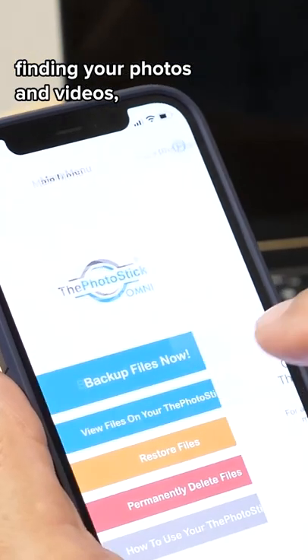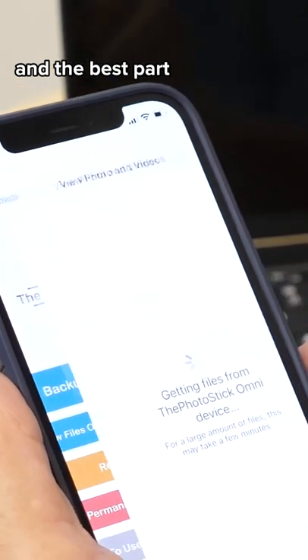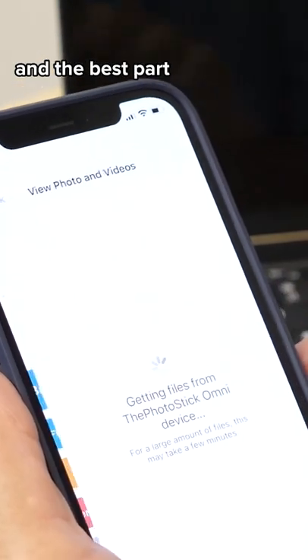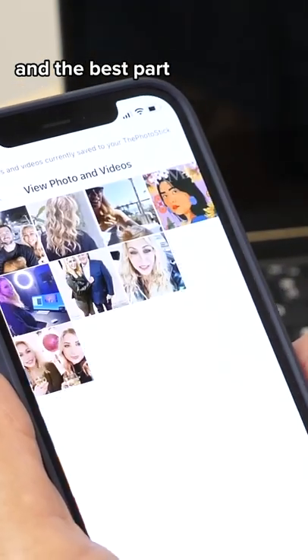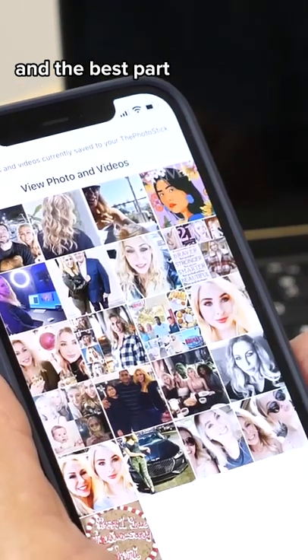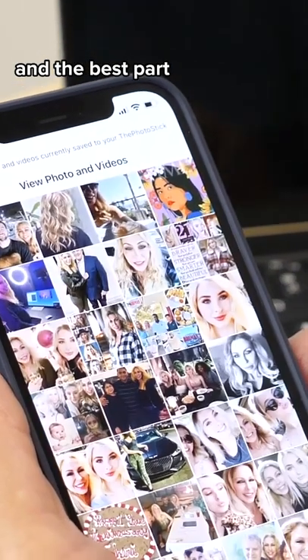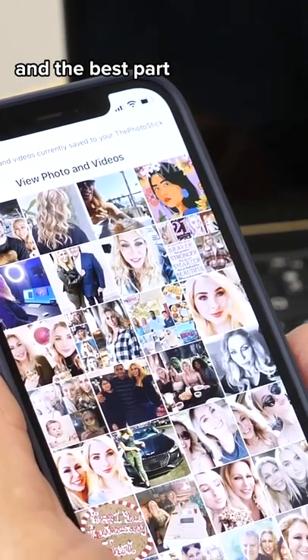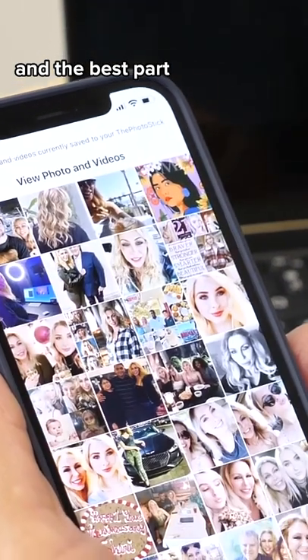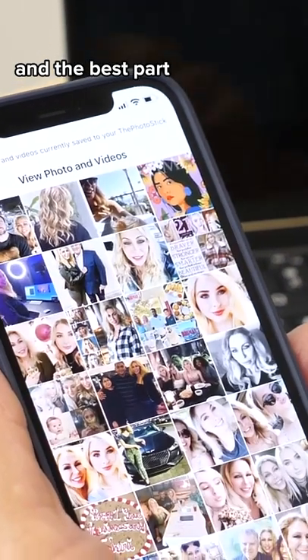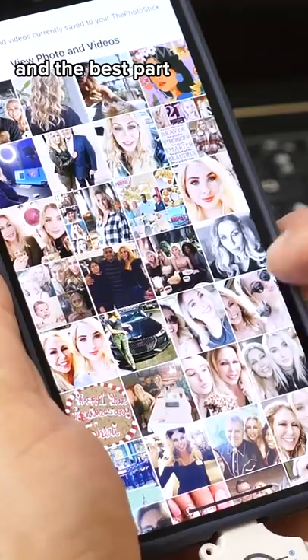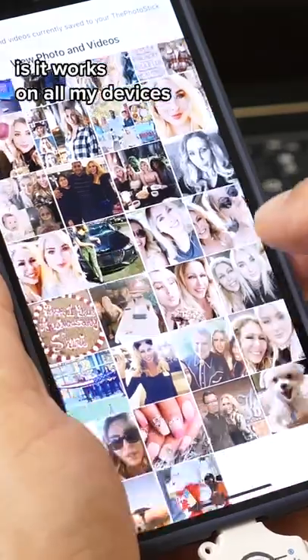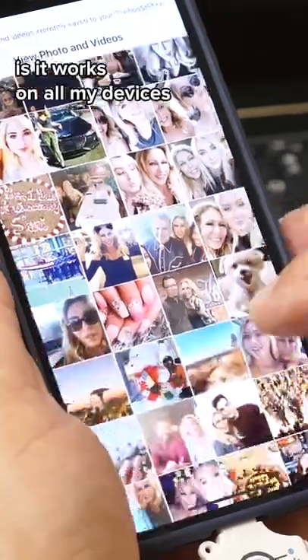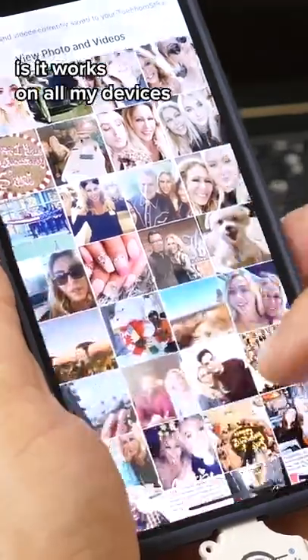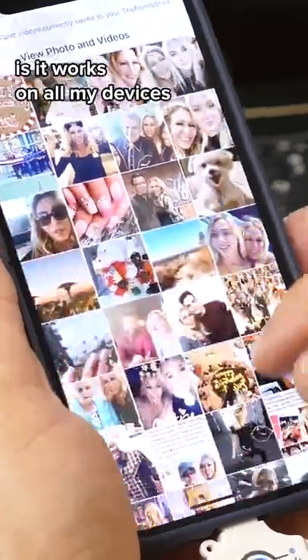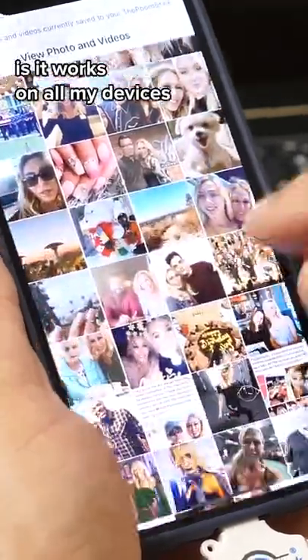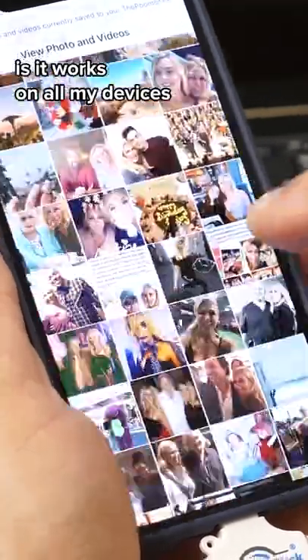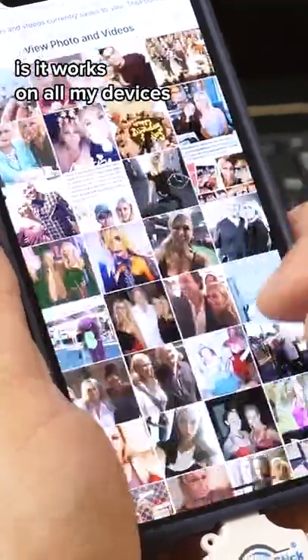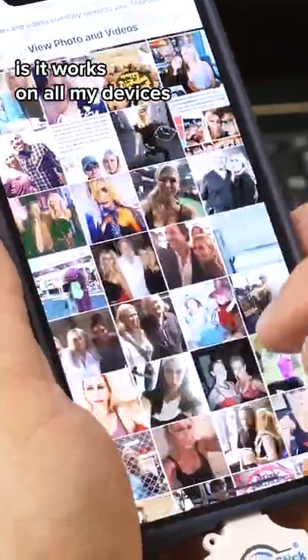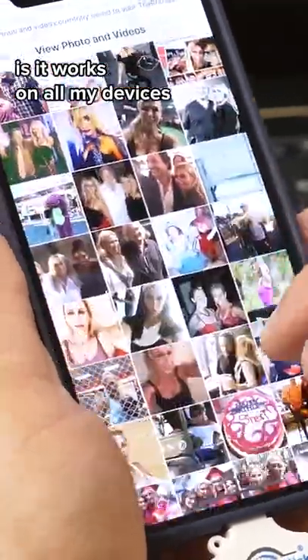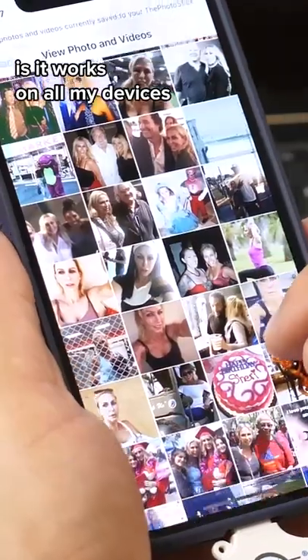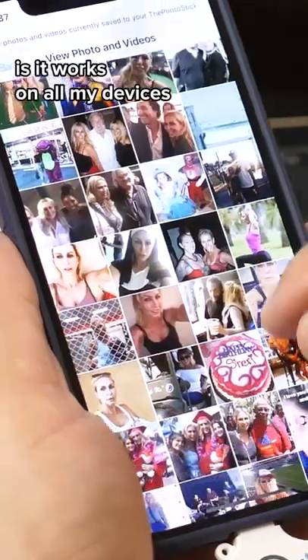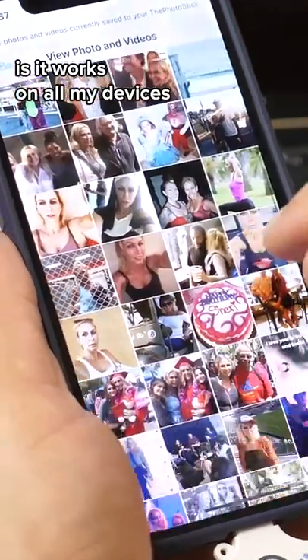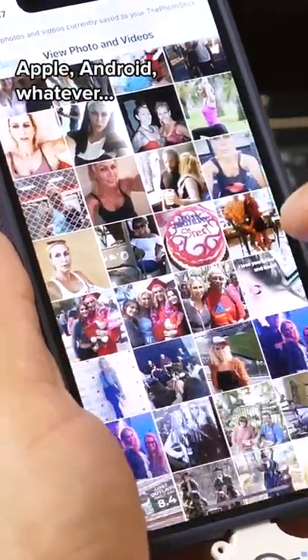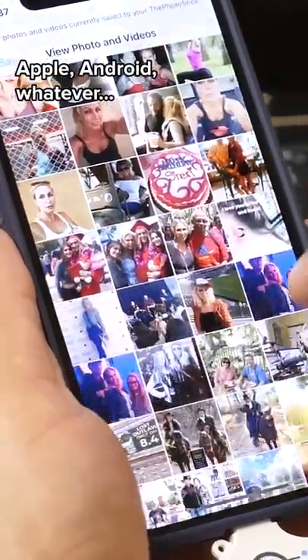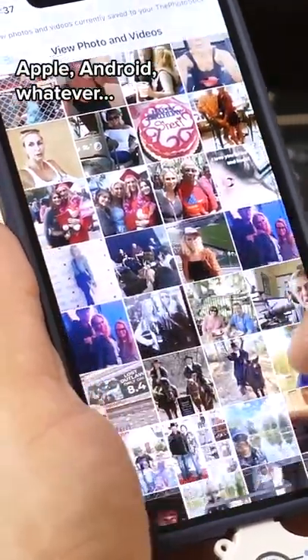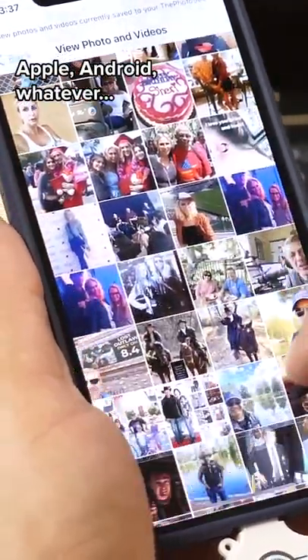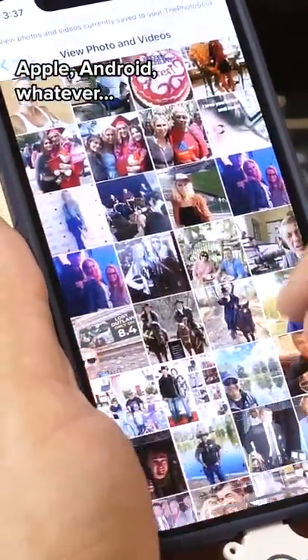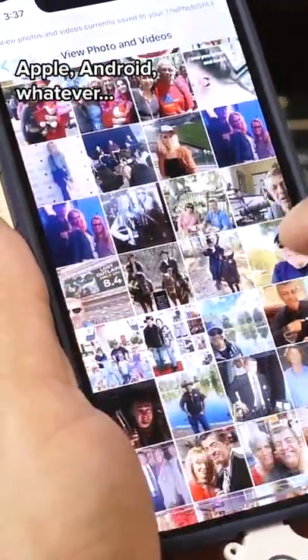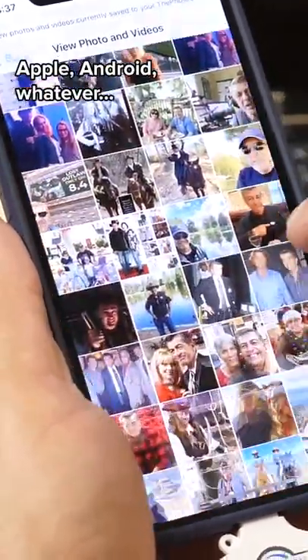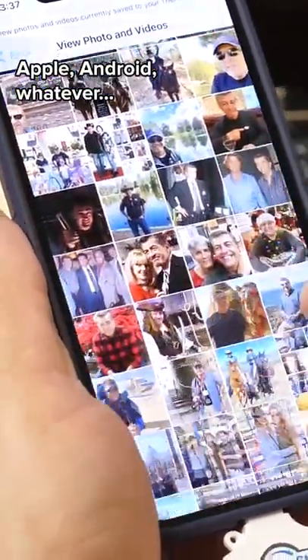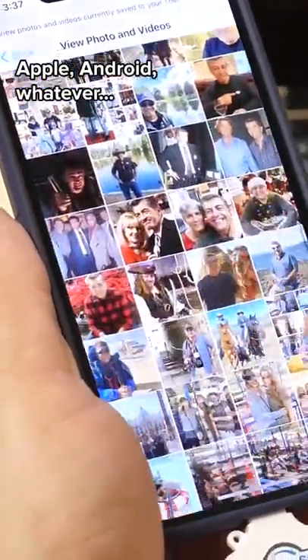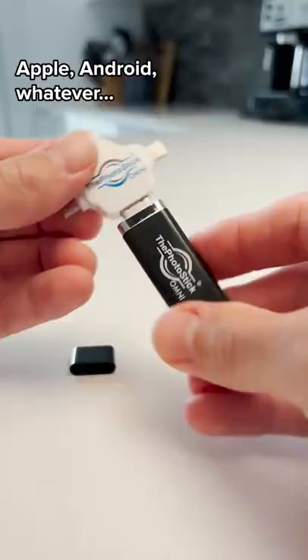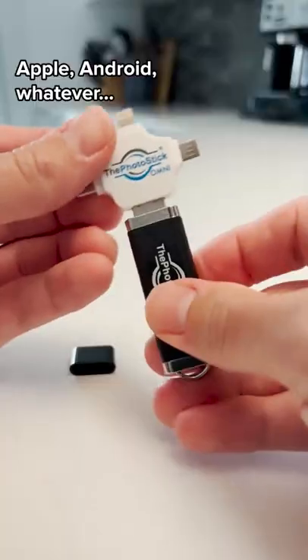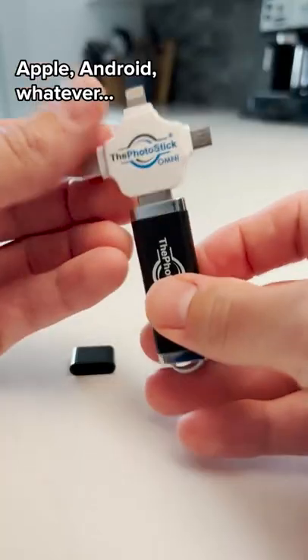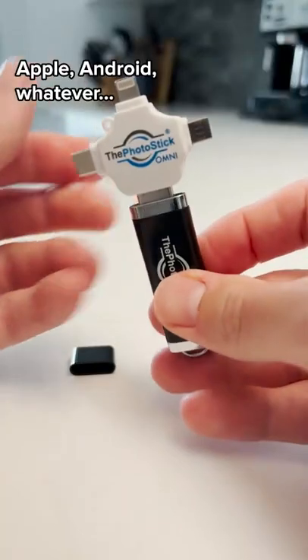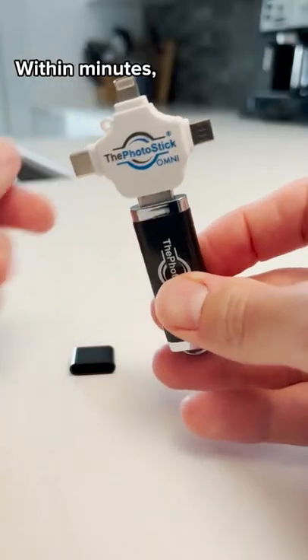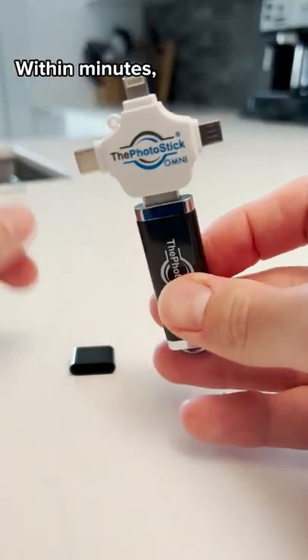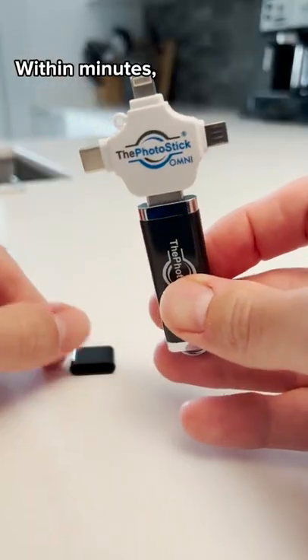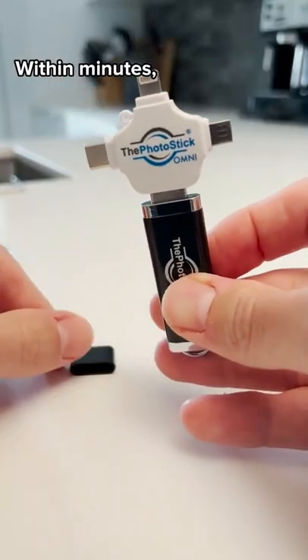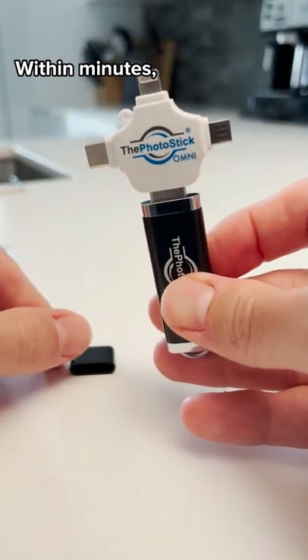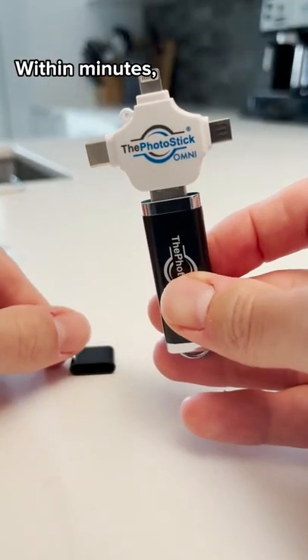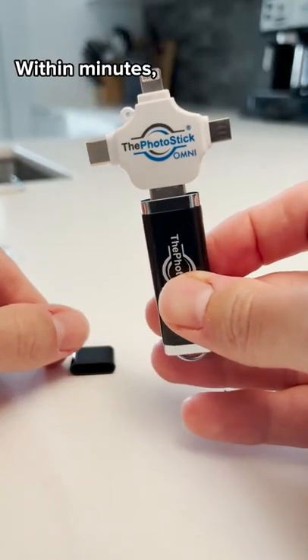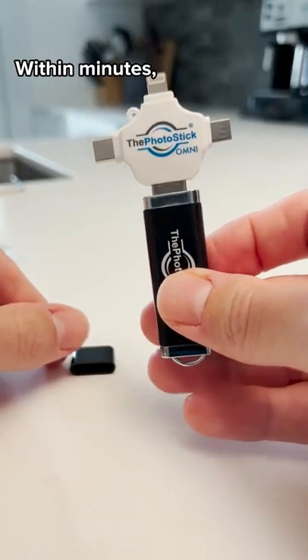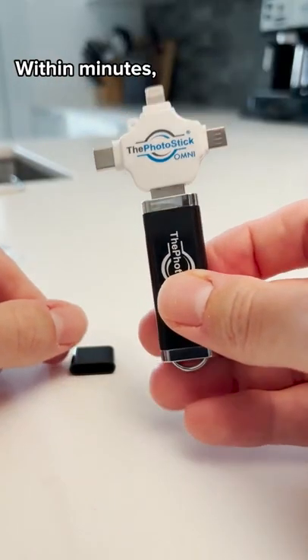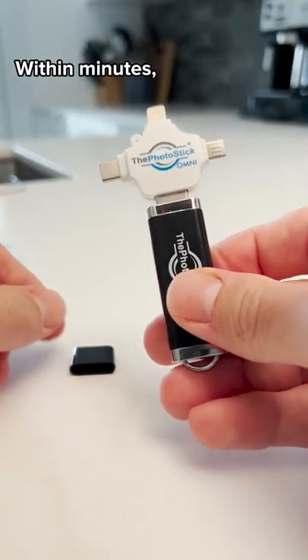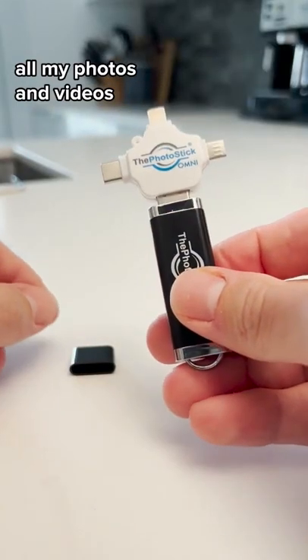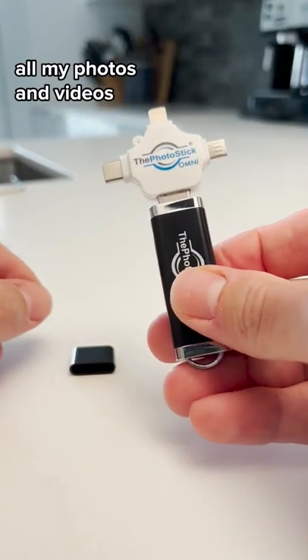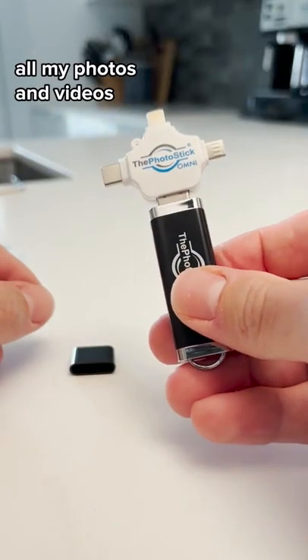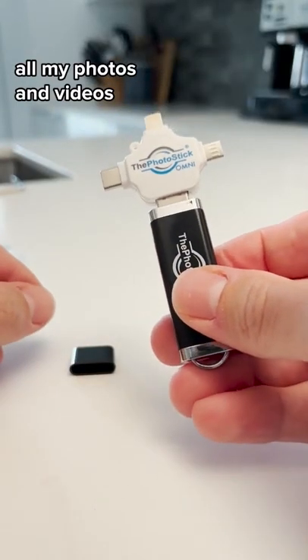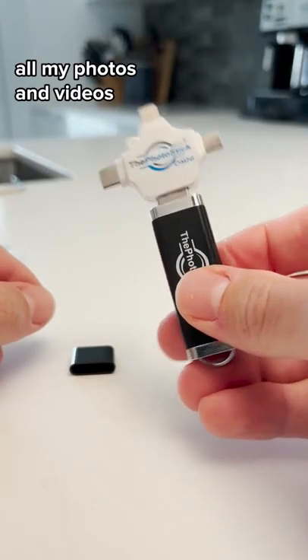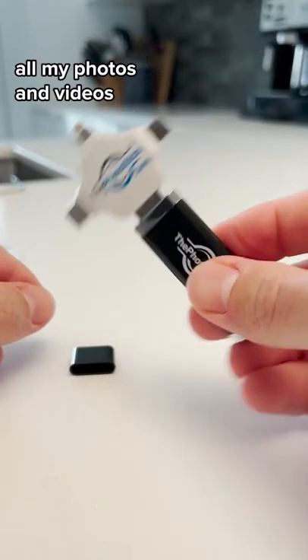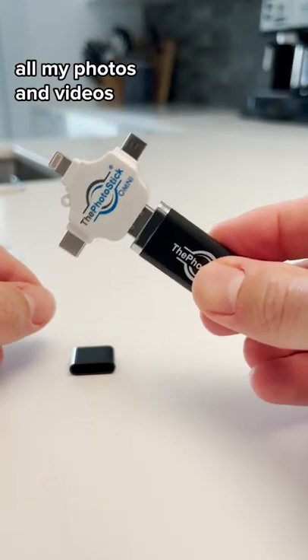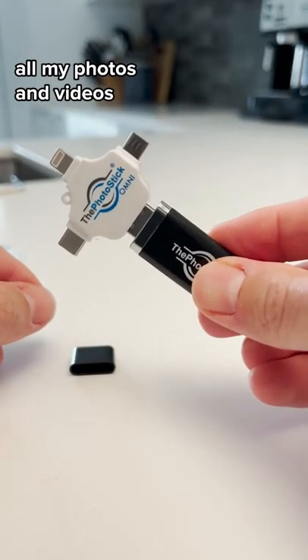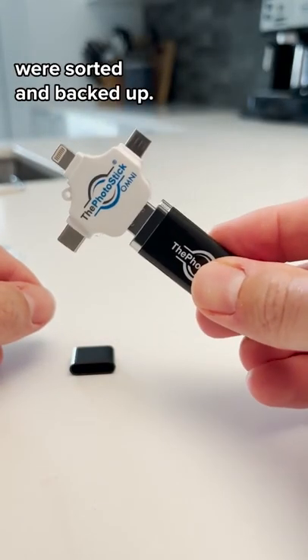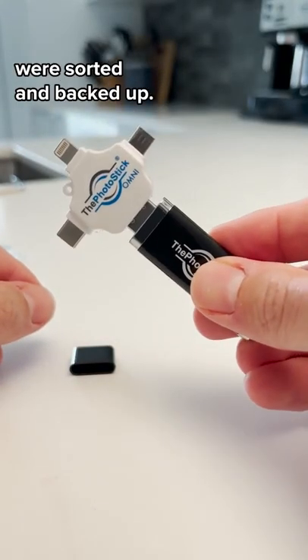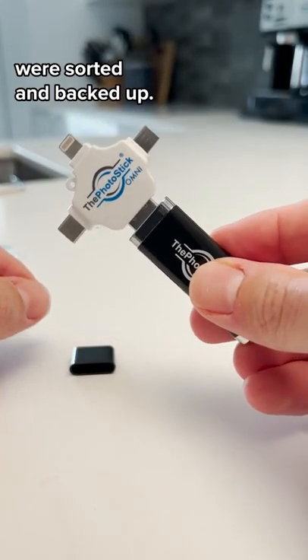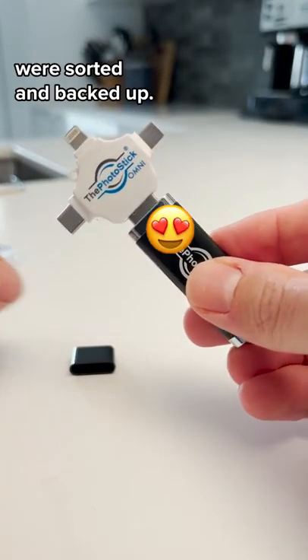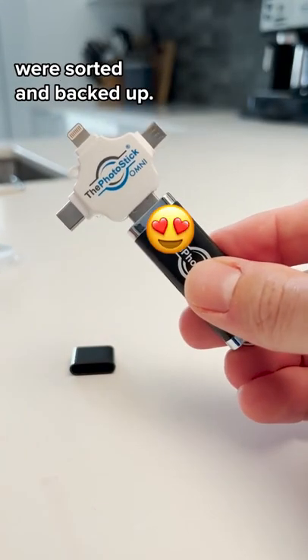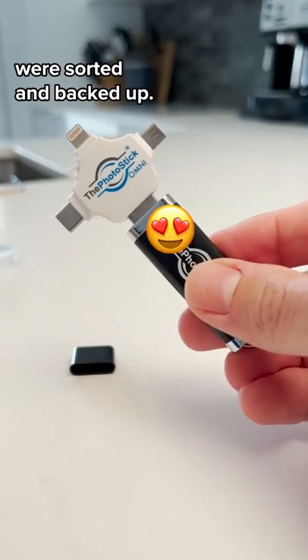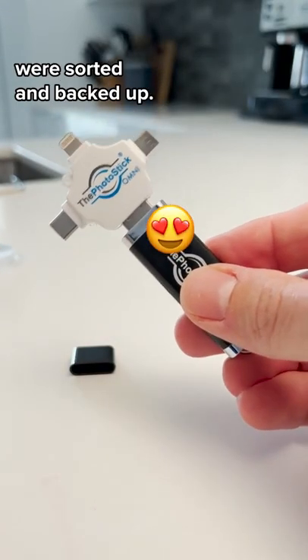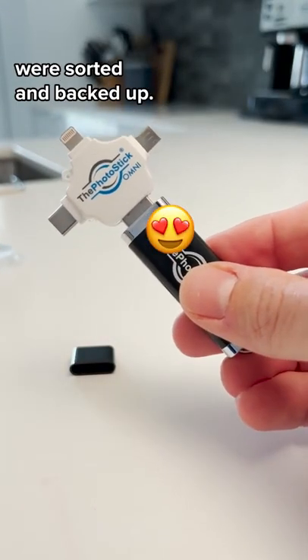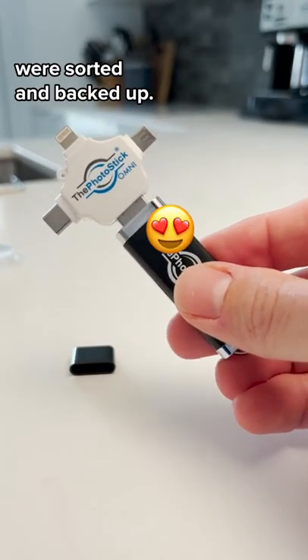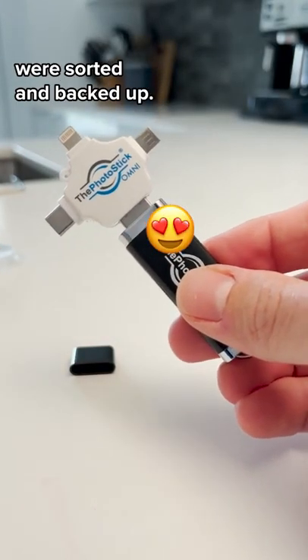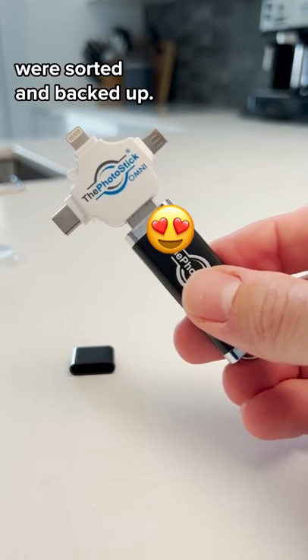And the best part is it works on all my devices — Apple, Android, whatever. Within minutes, all my photos and videos were sorted and backed up.